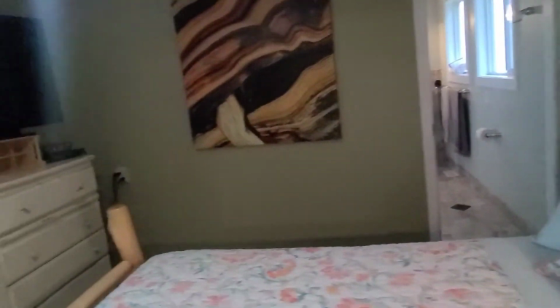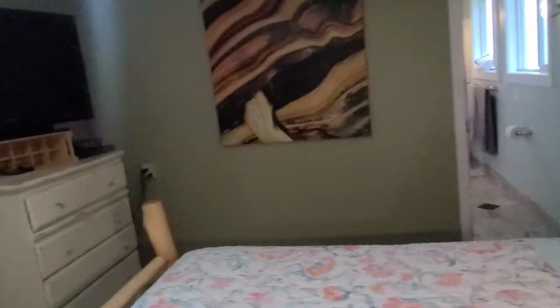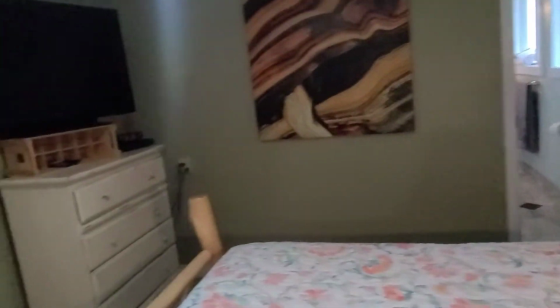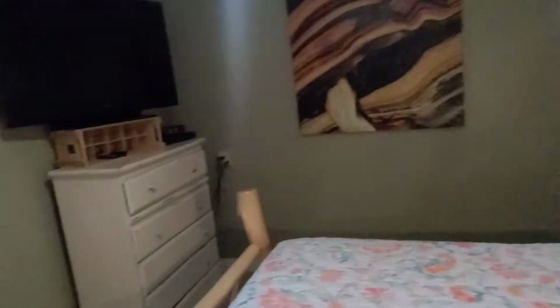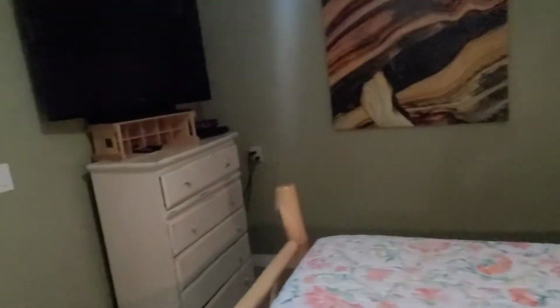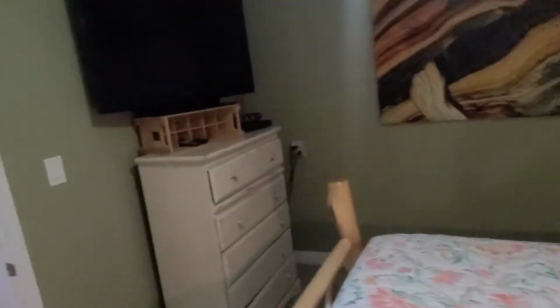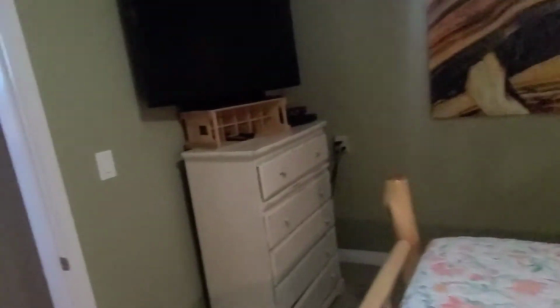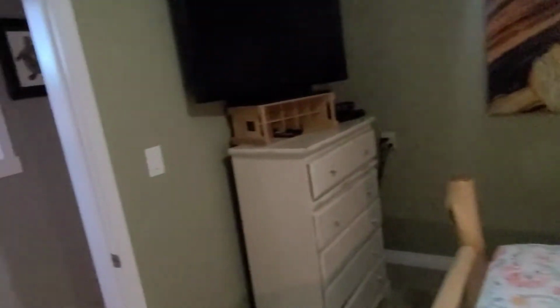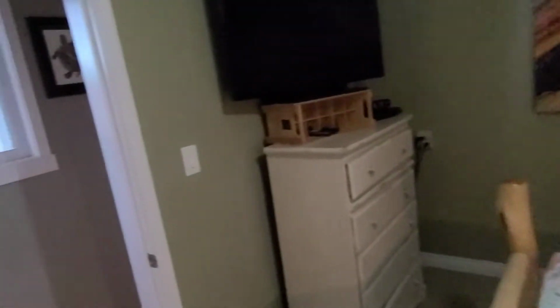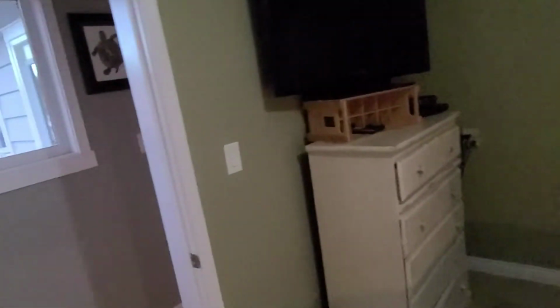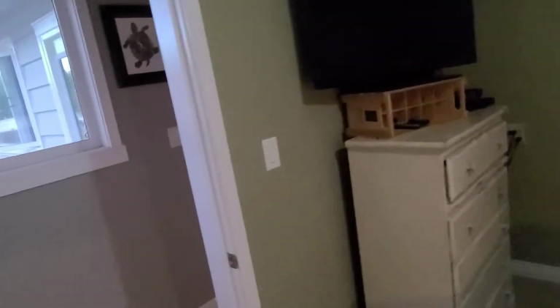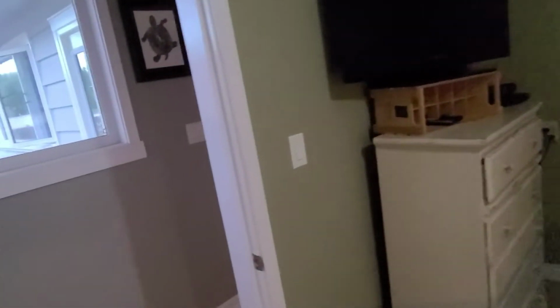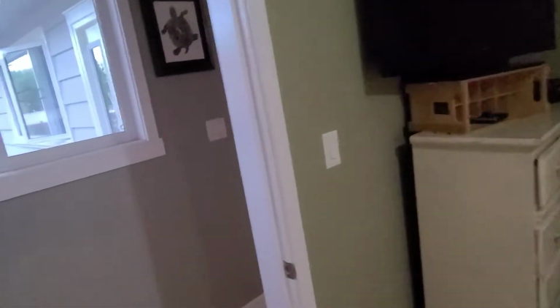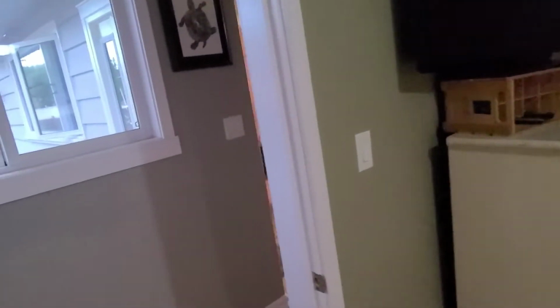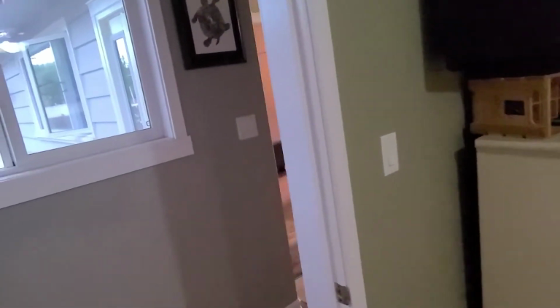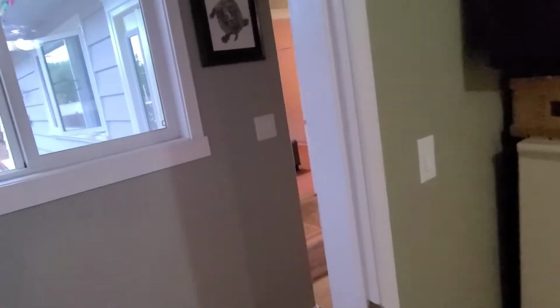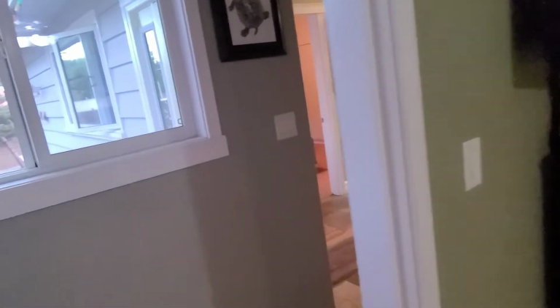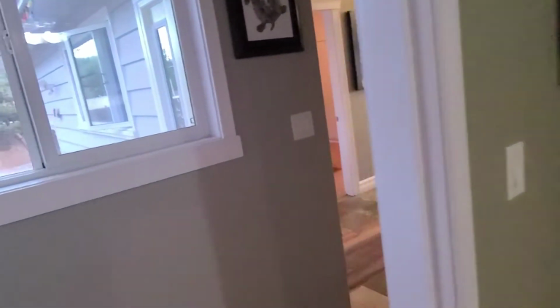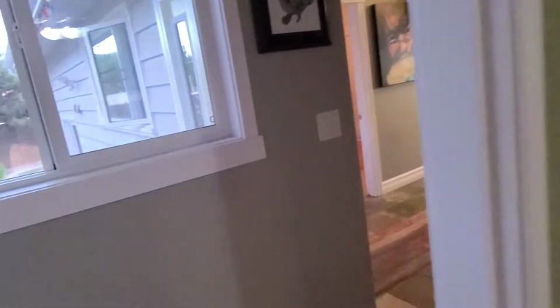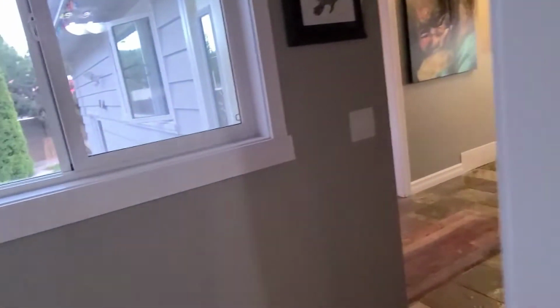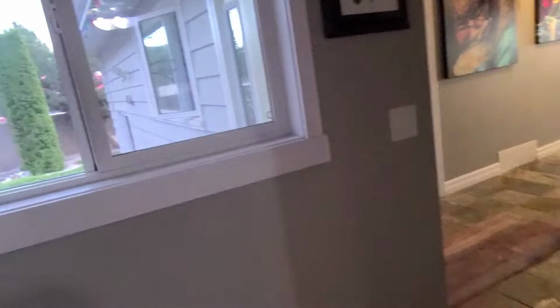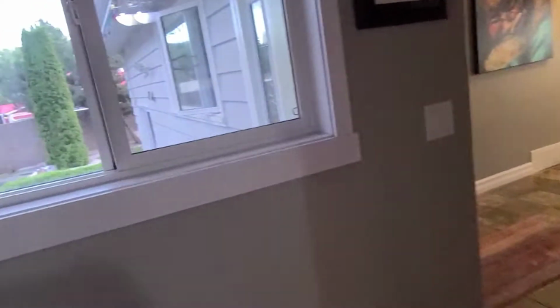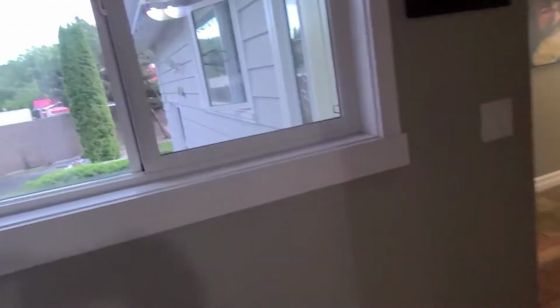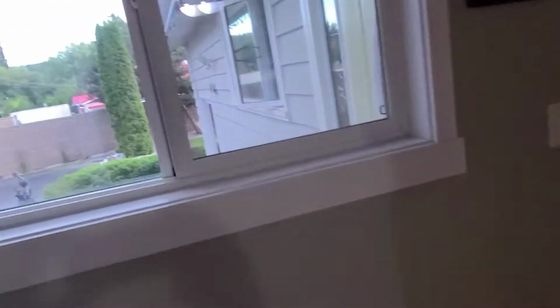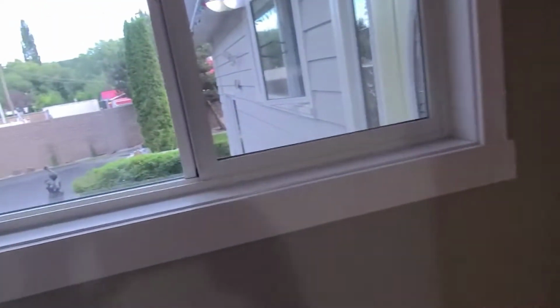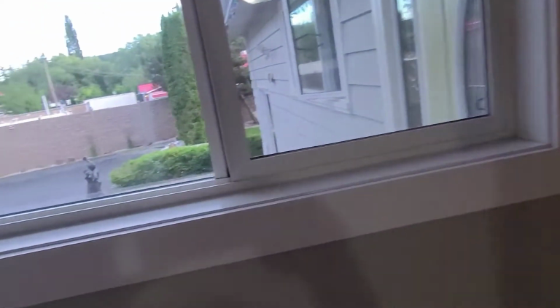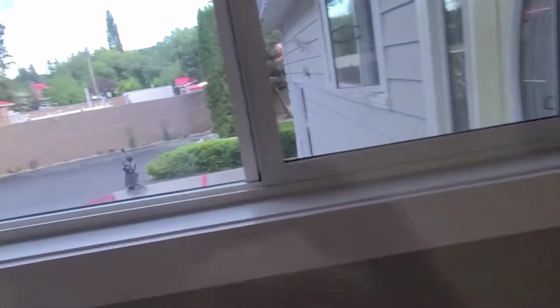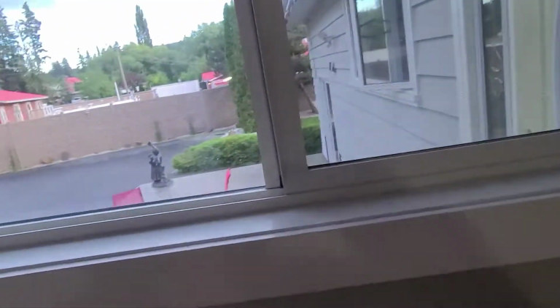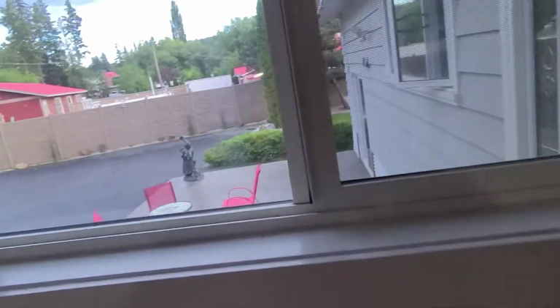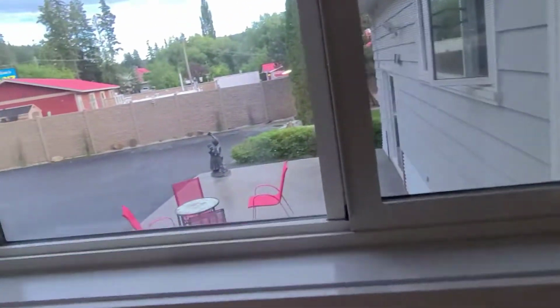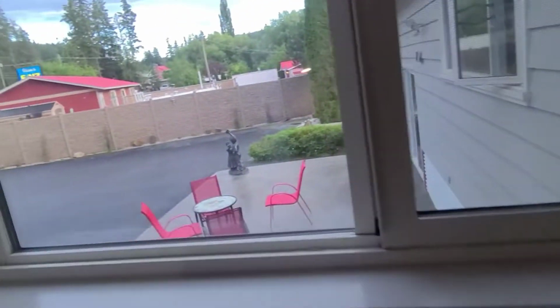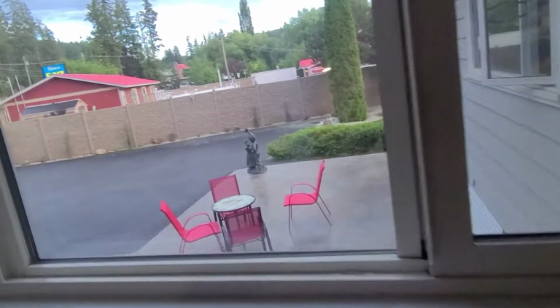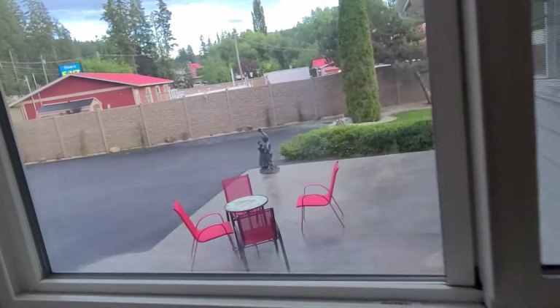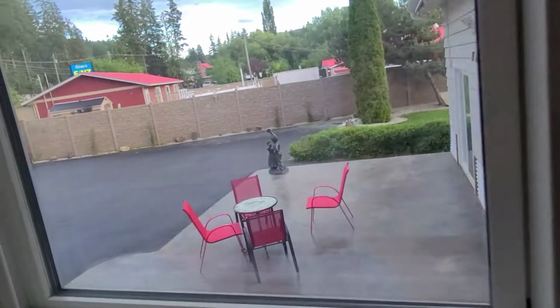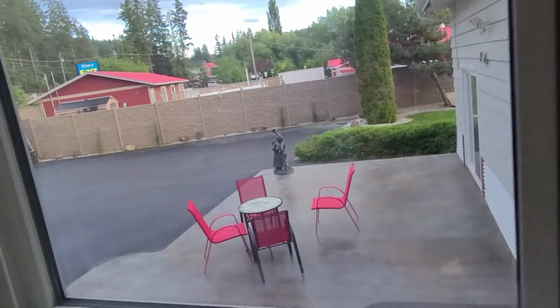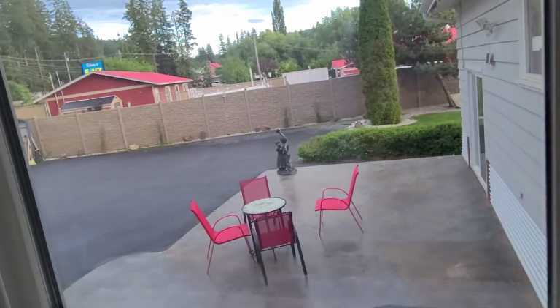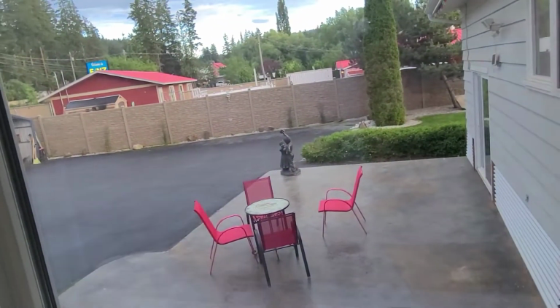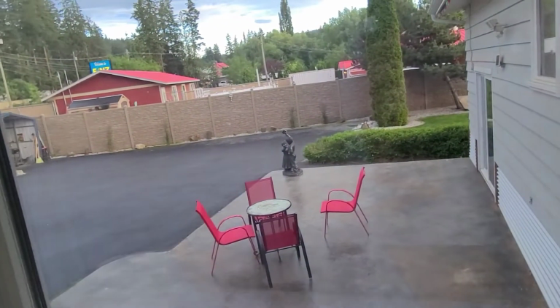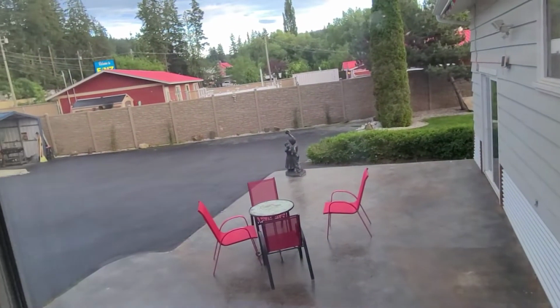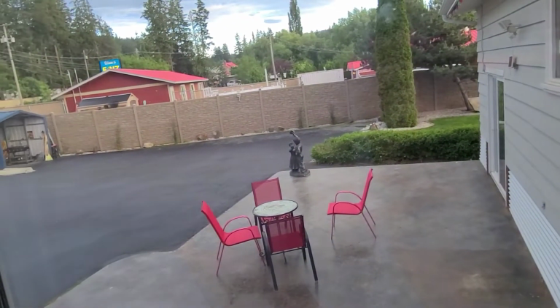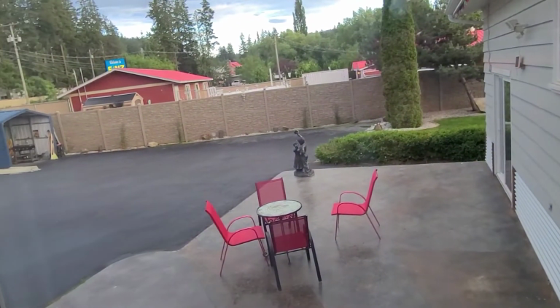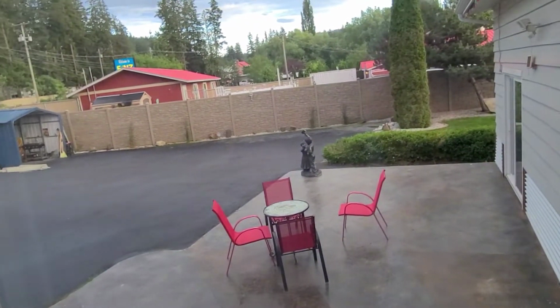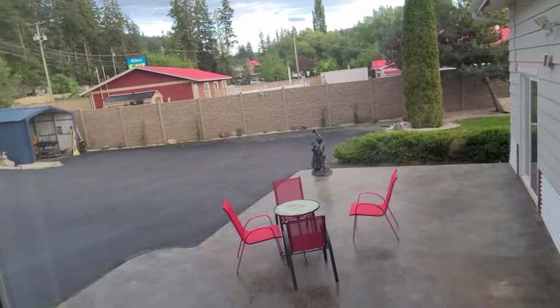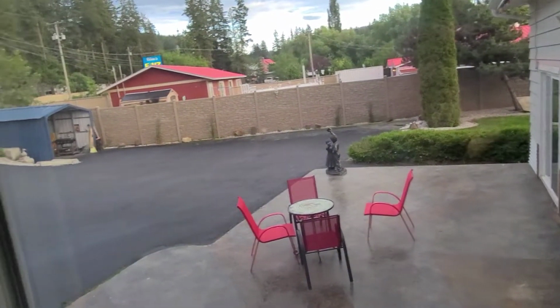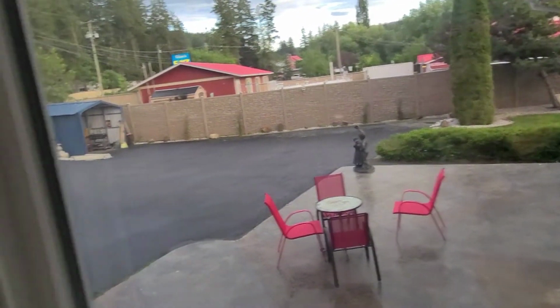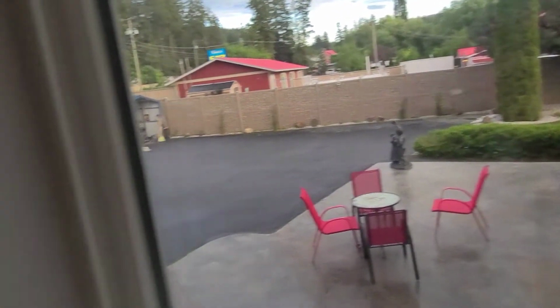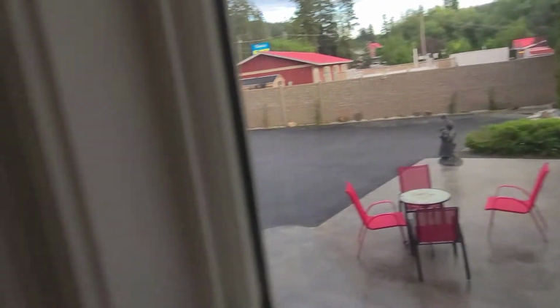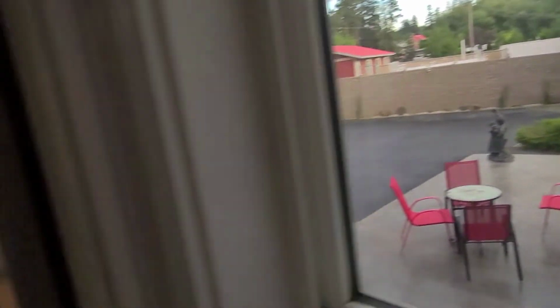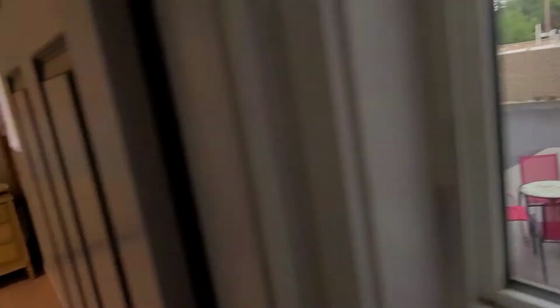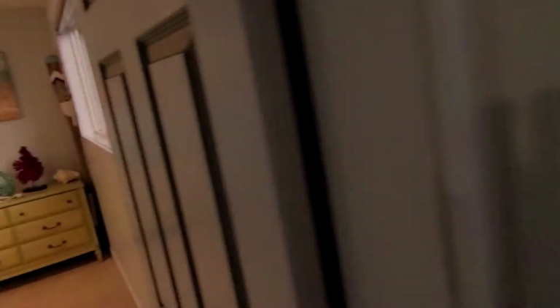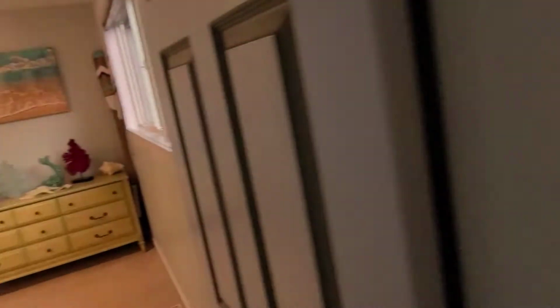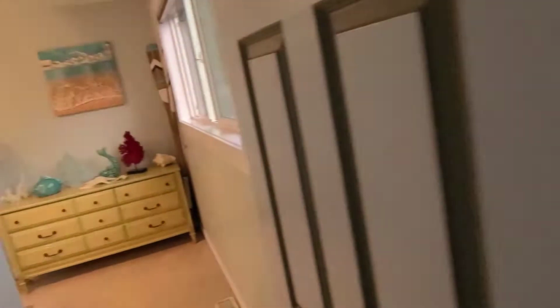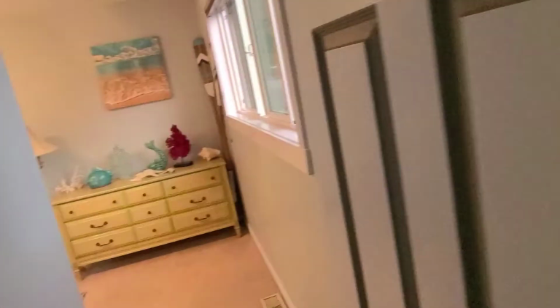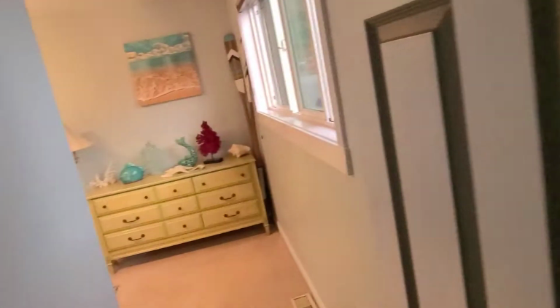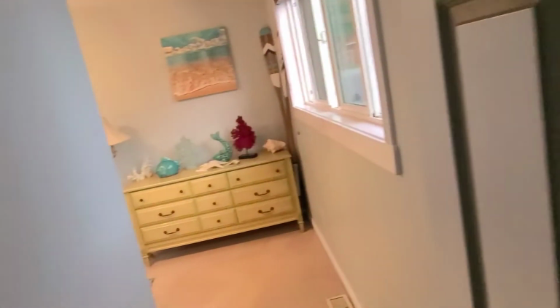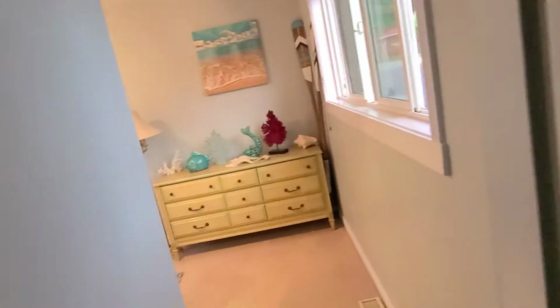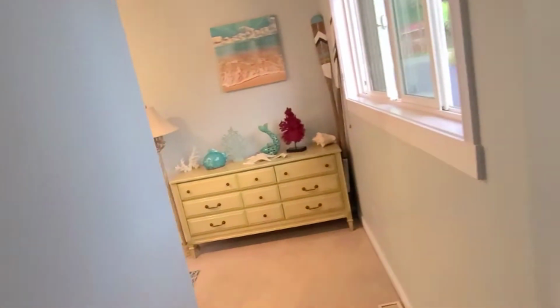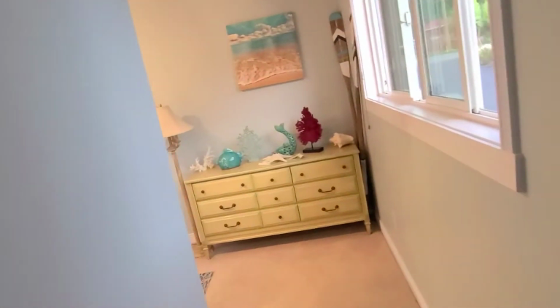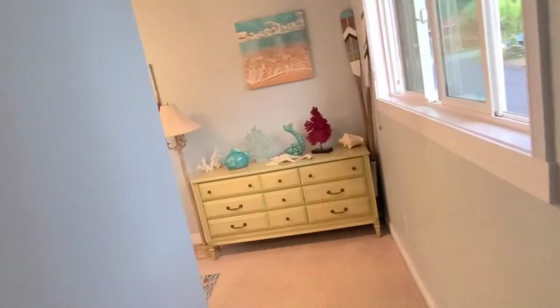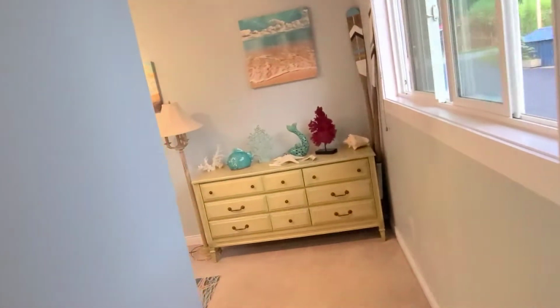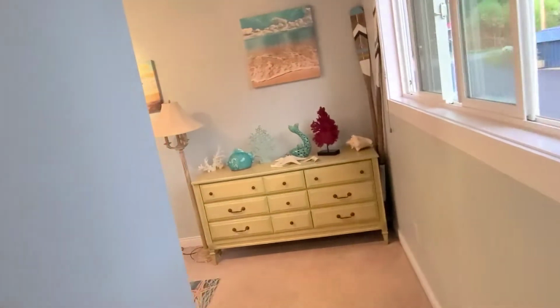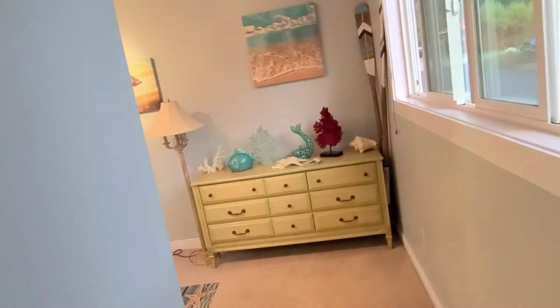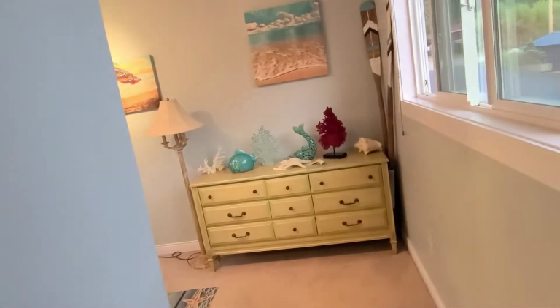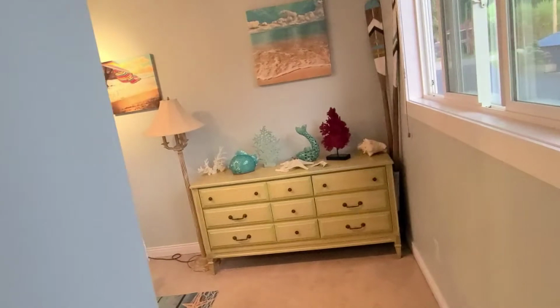Third bedroom. This is the seaside room.